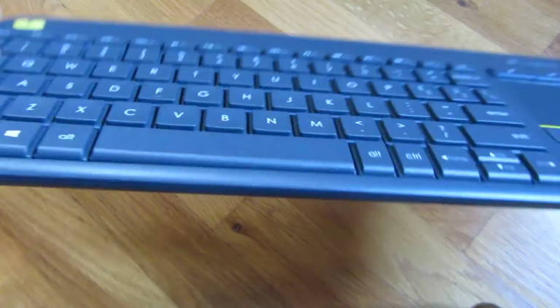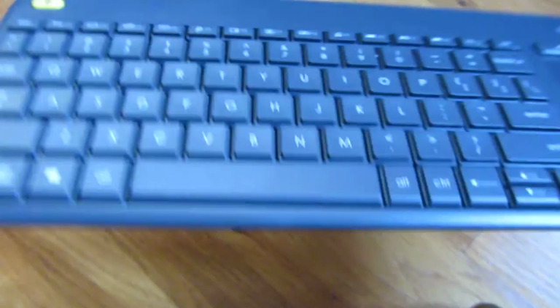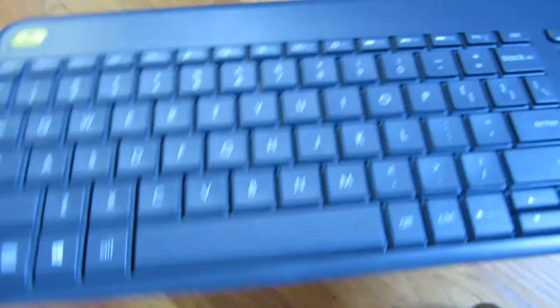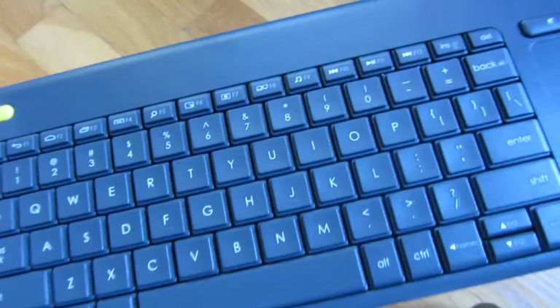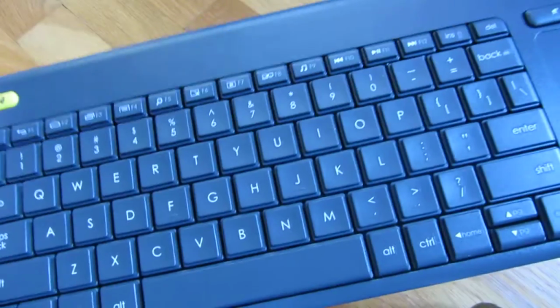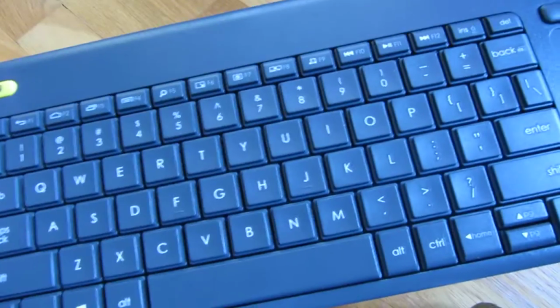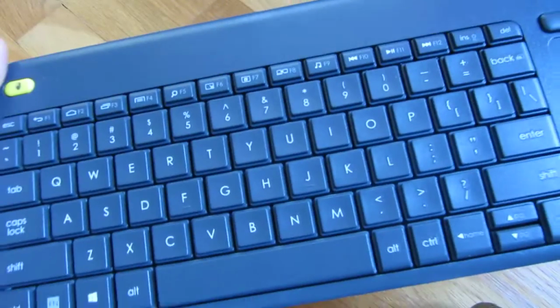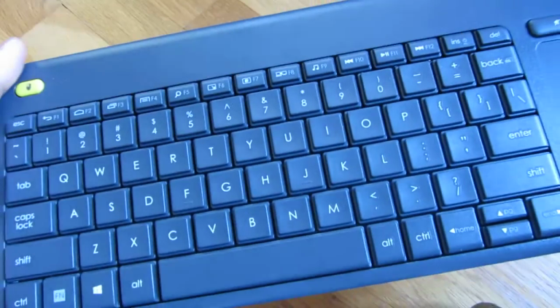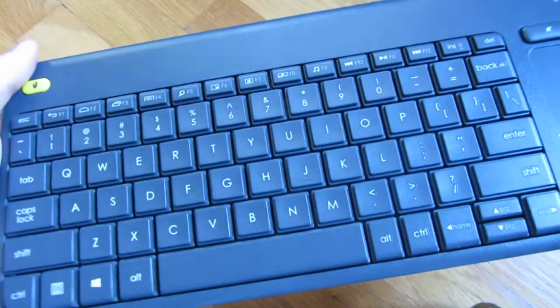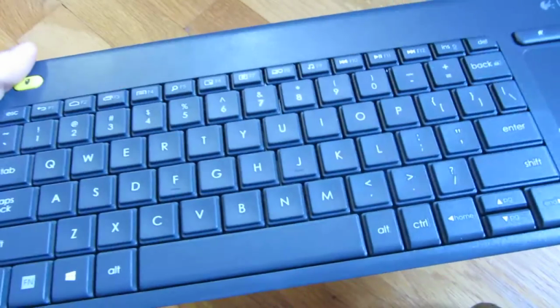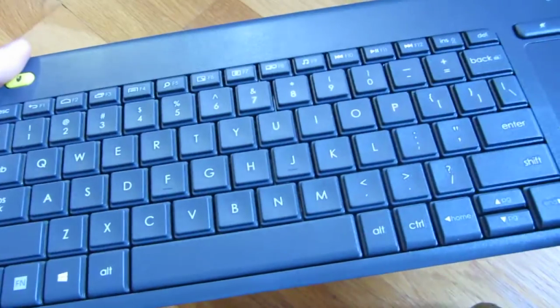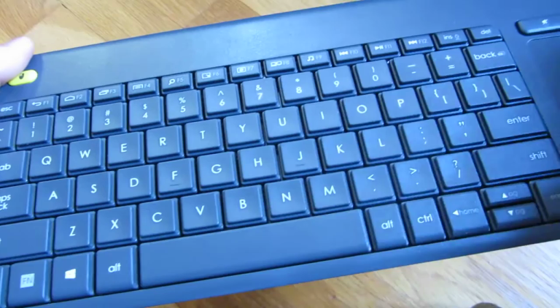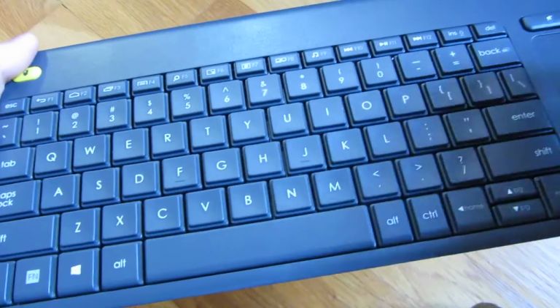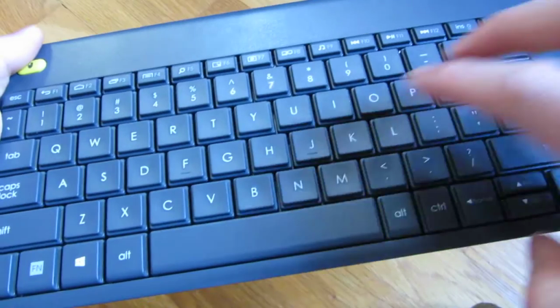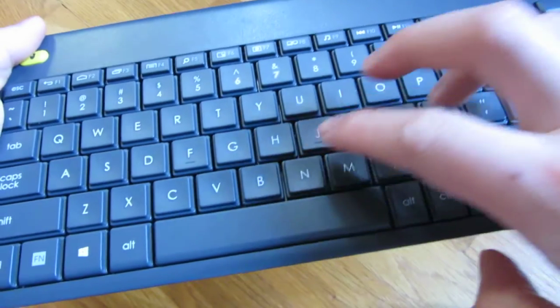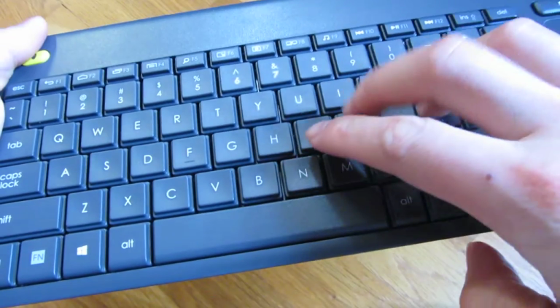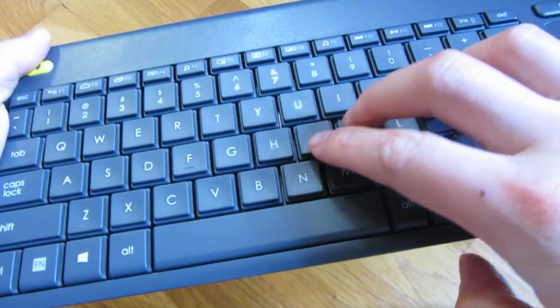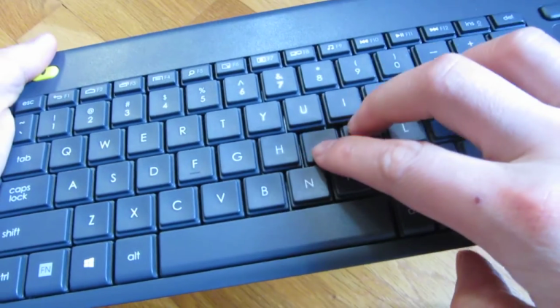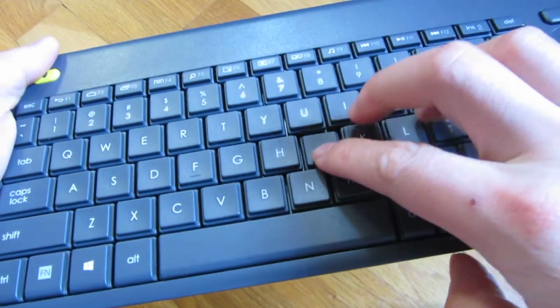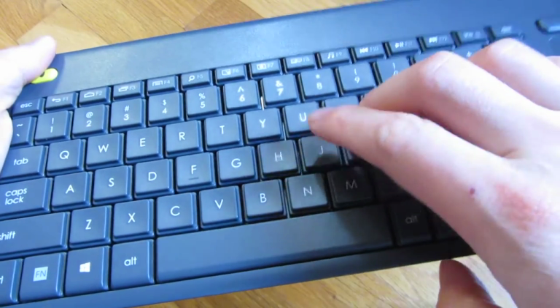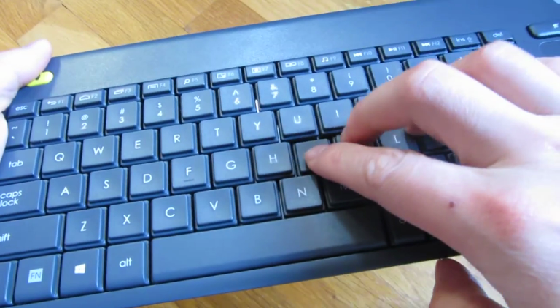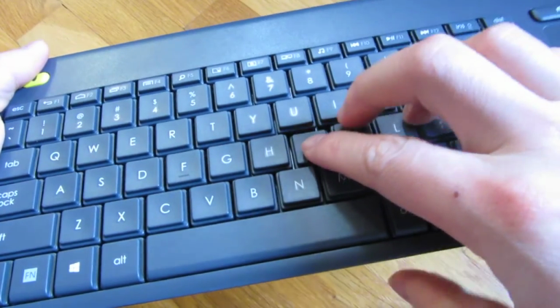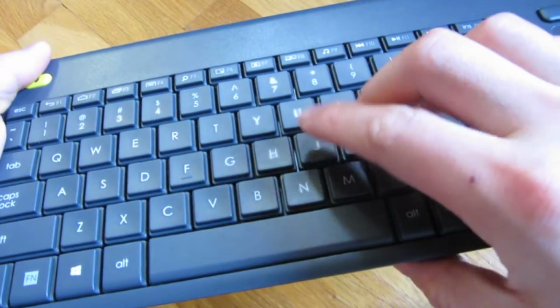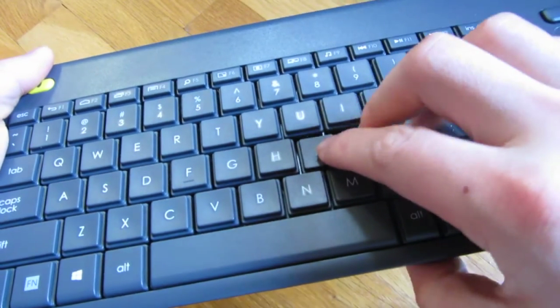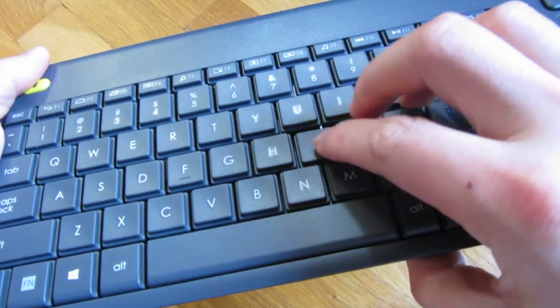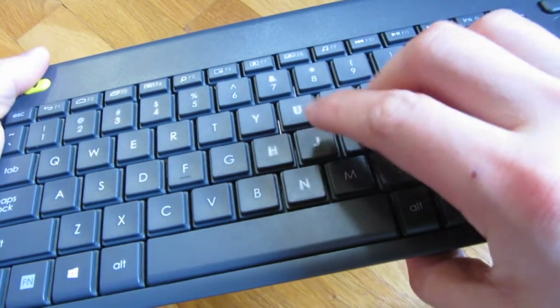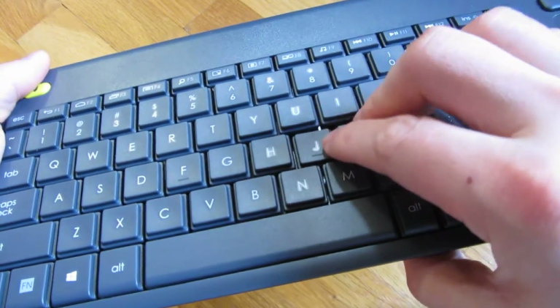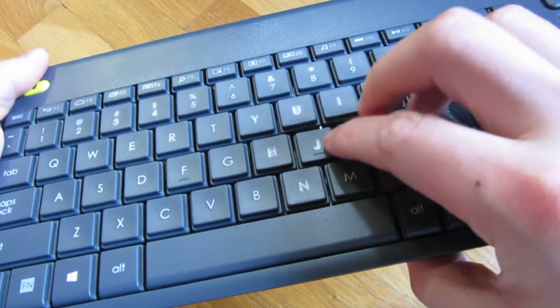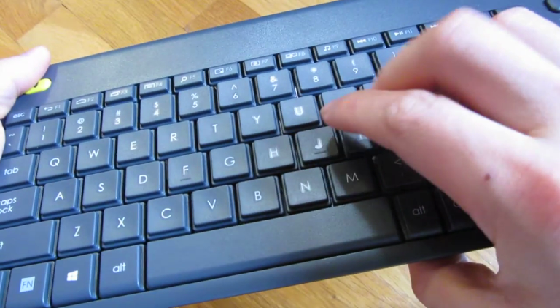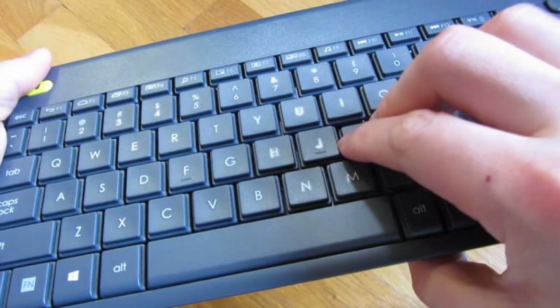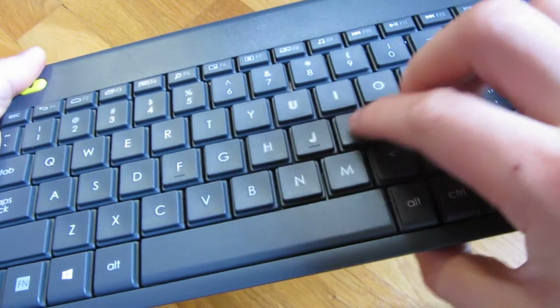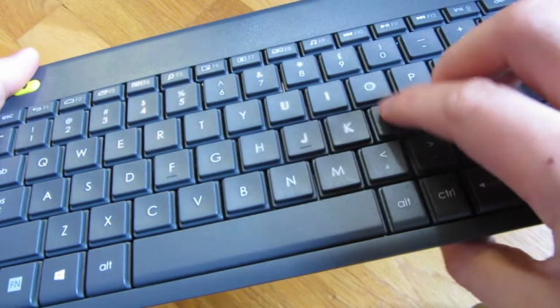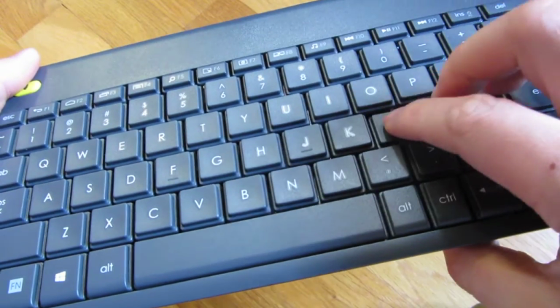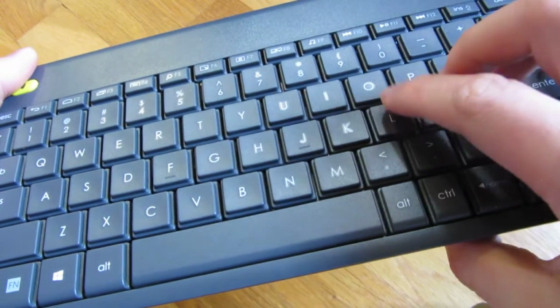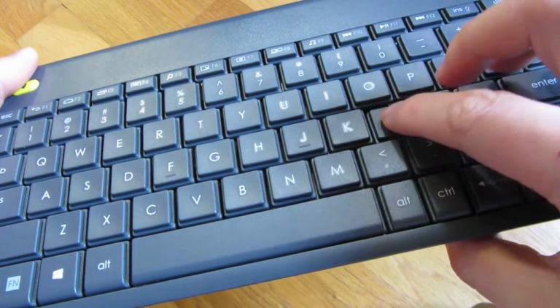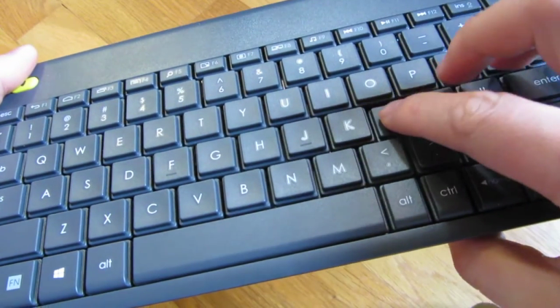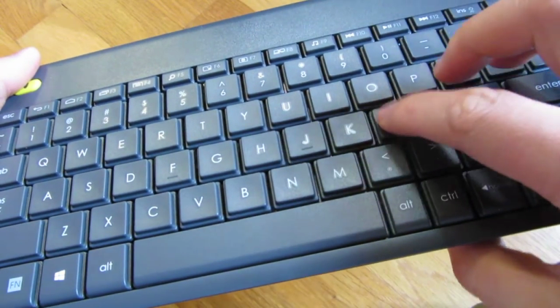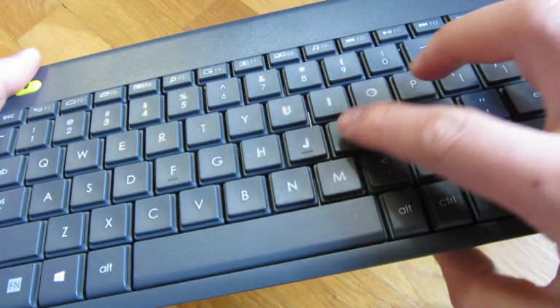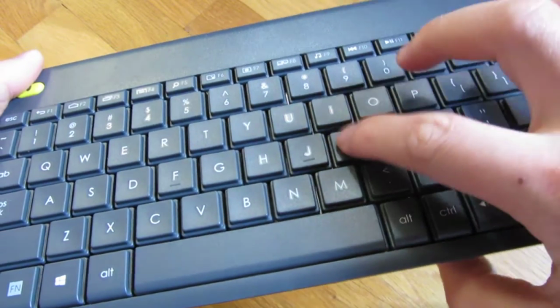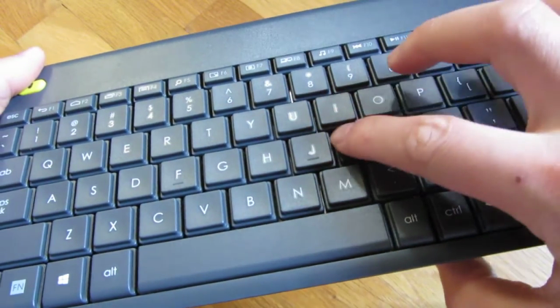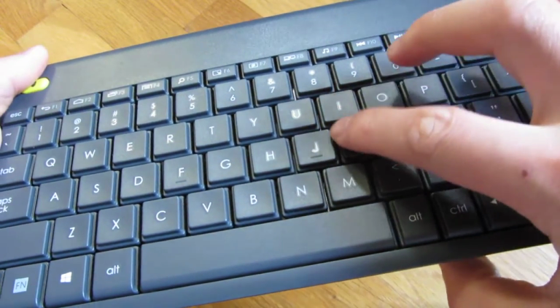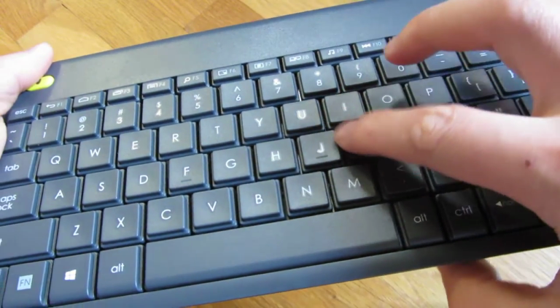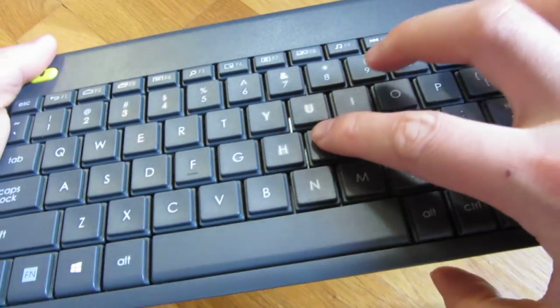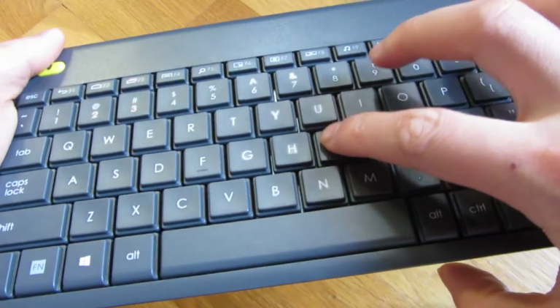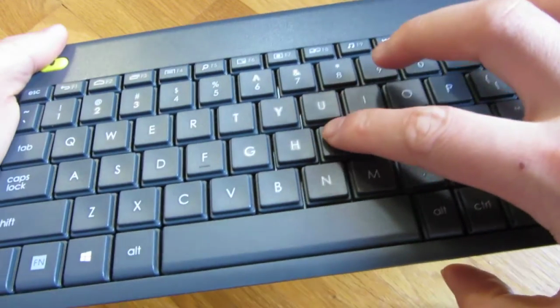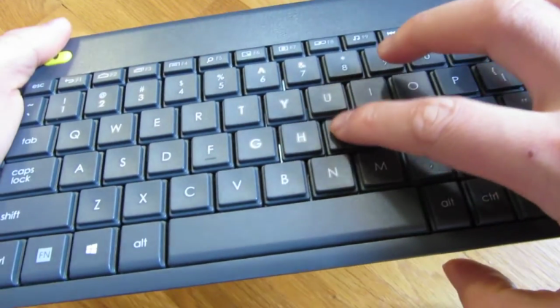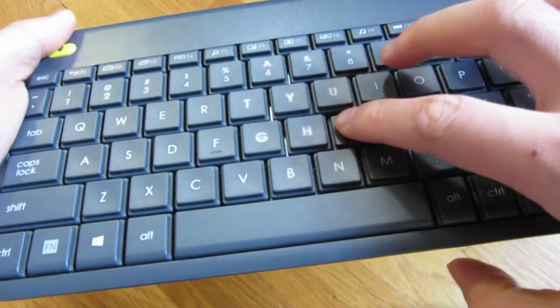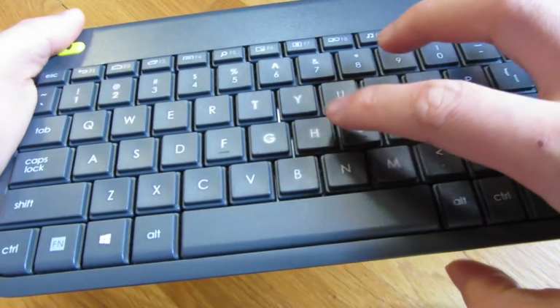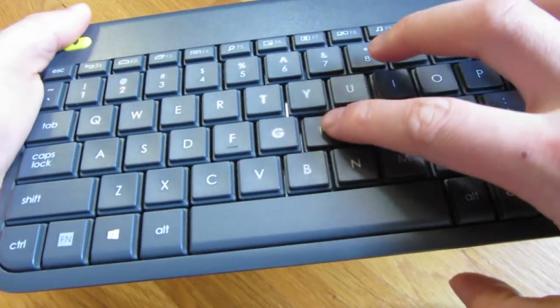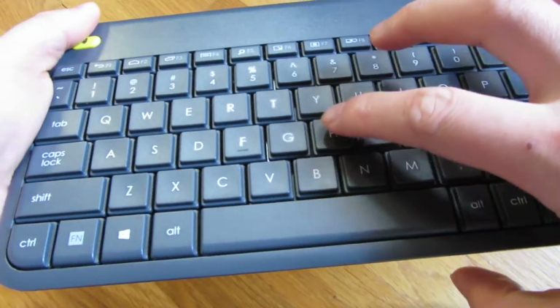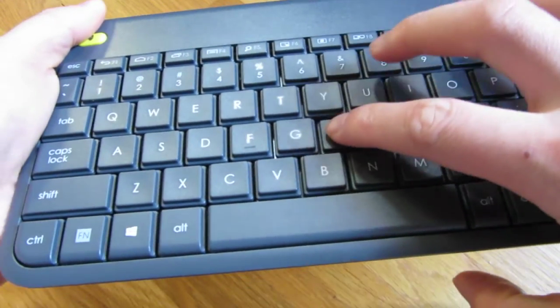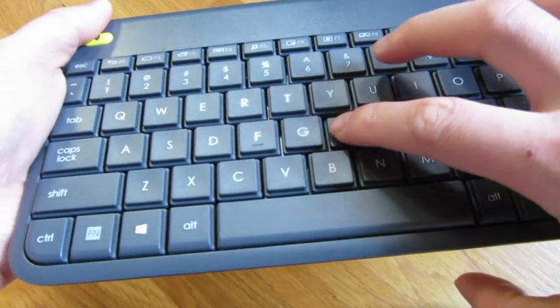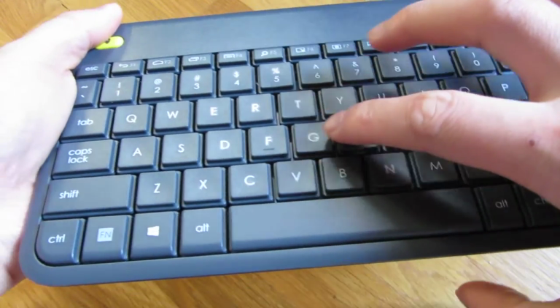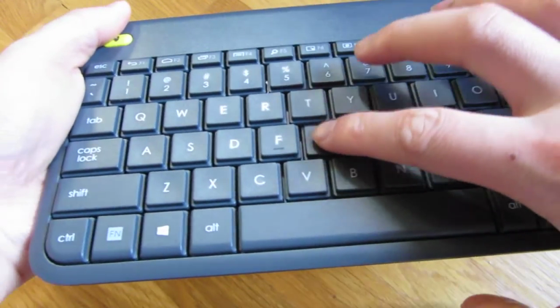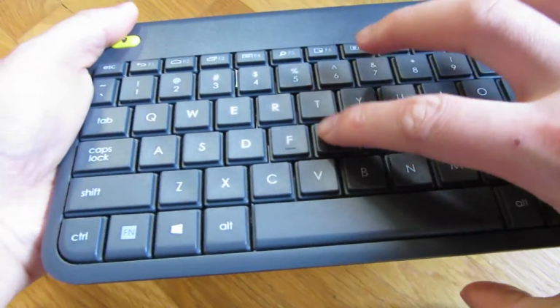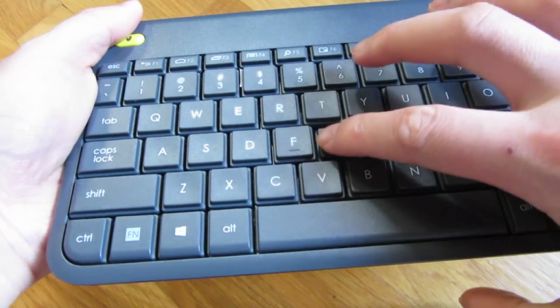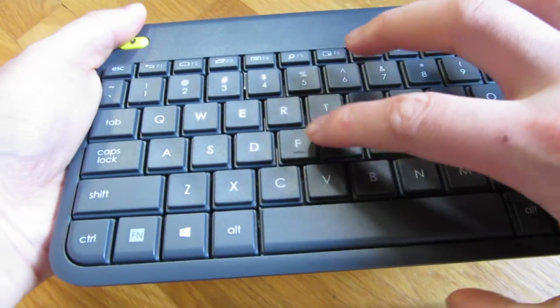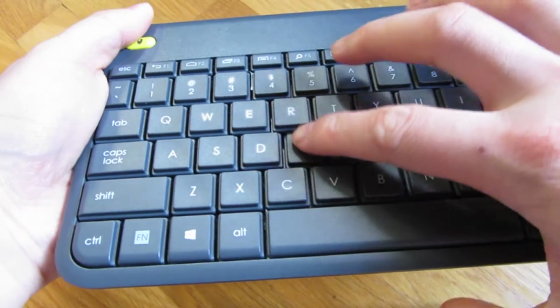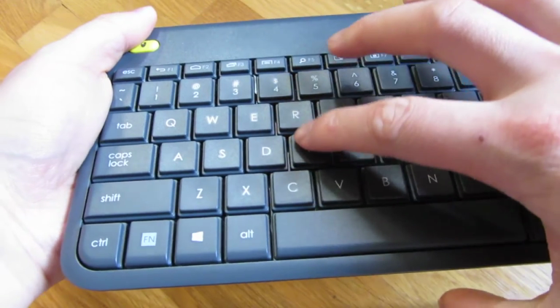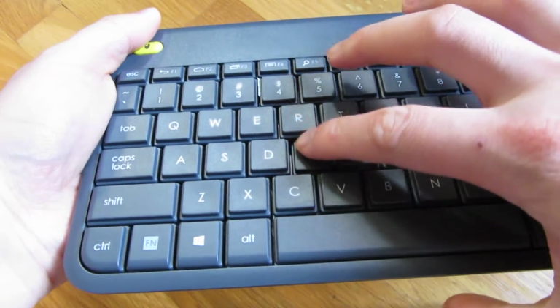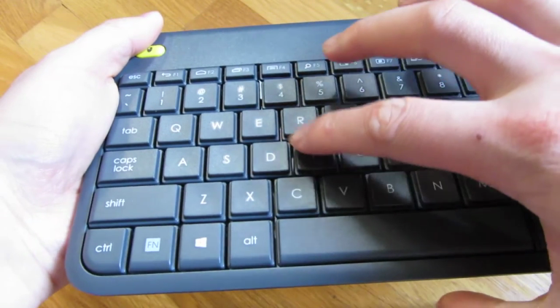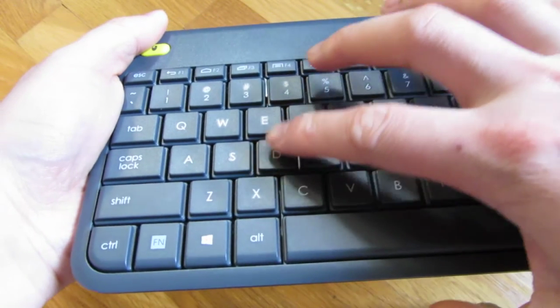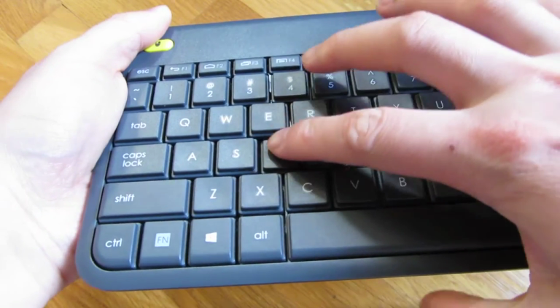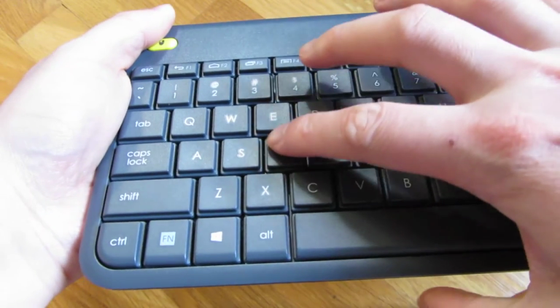I want to show you the response of the keyboard — it has fairly quiet keys.